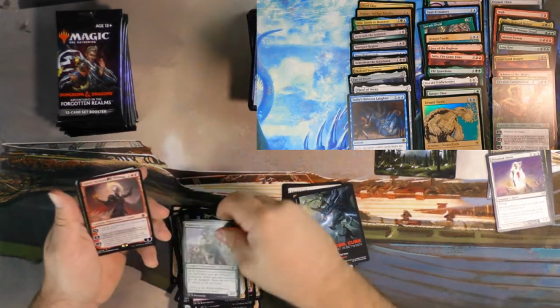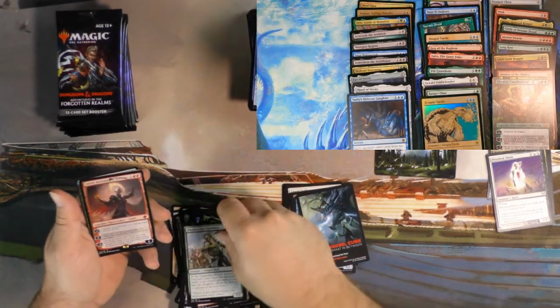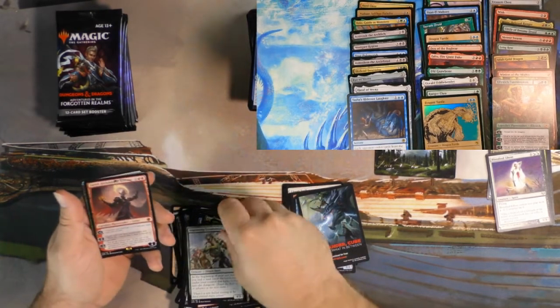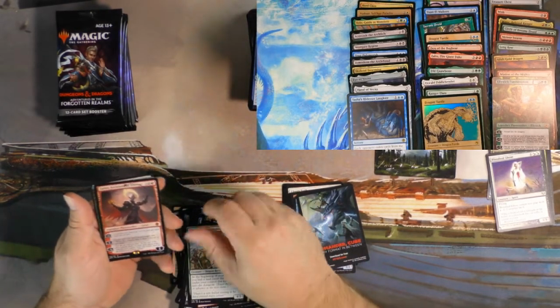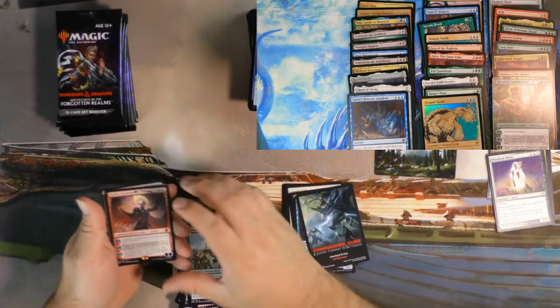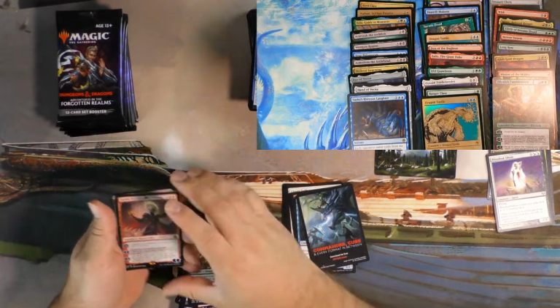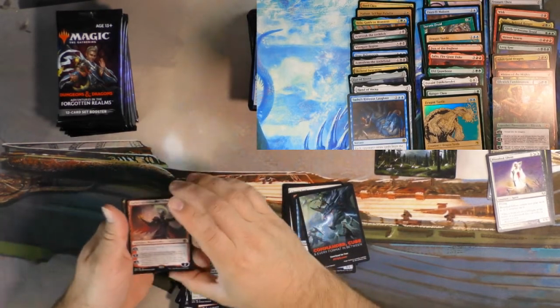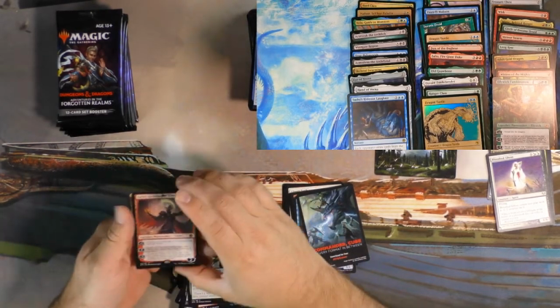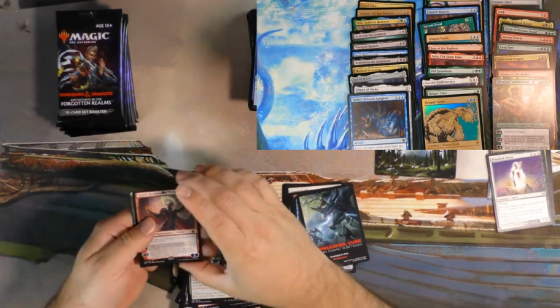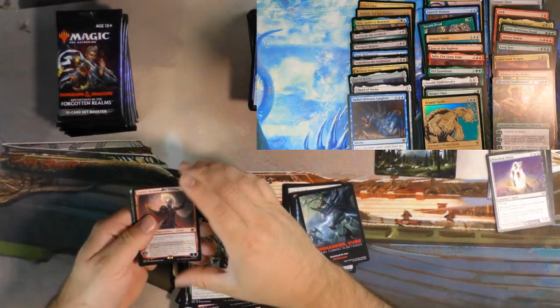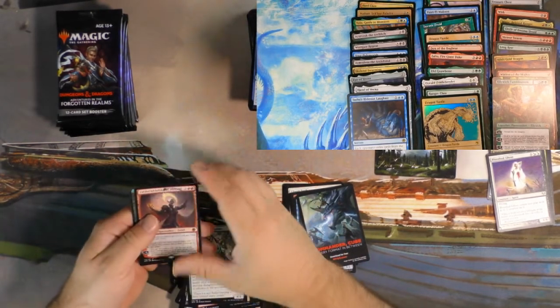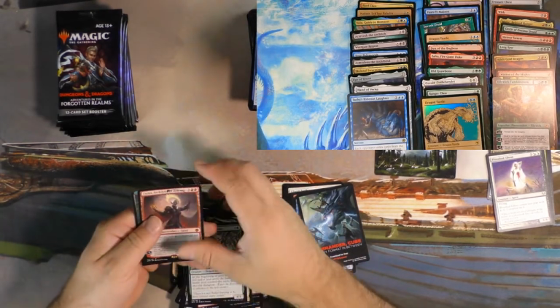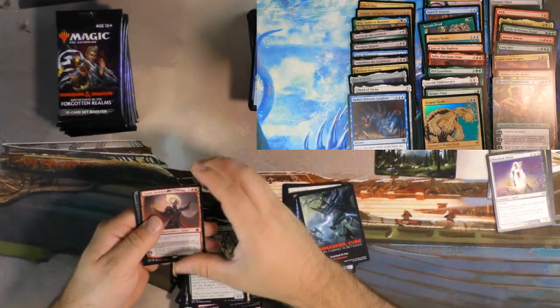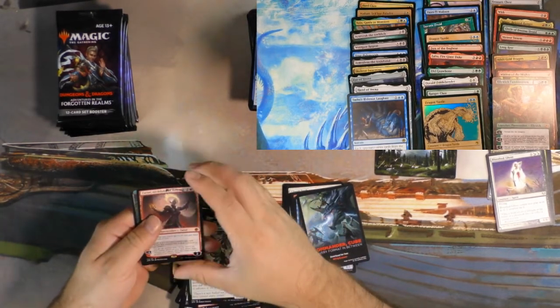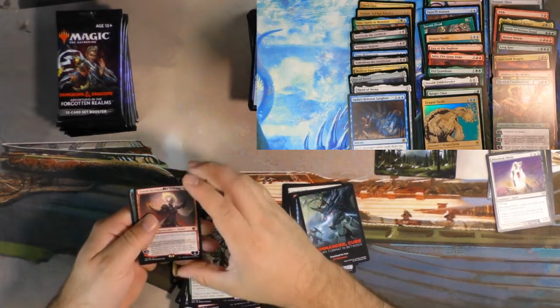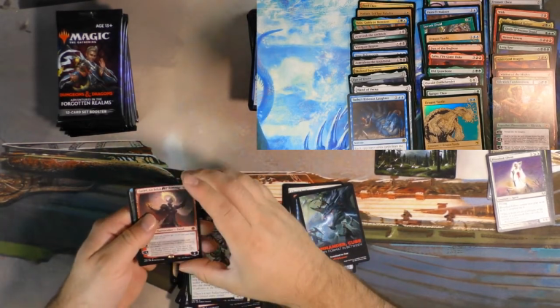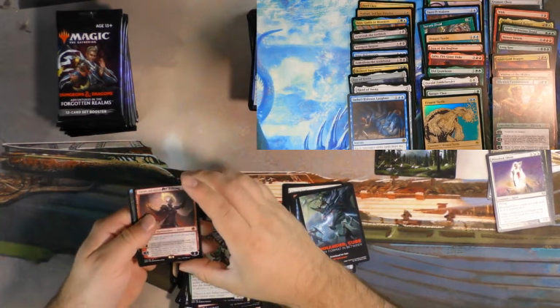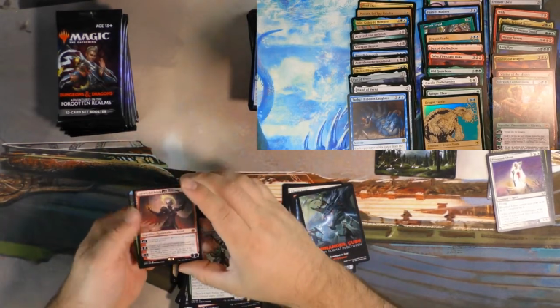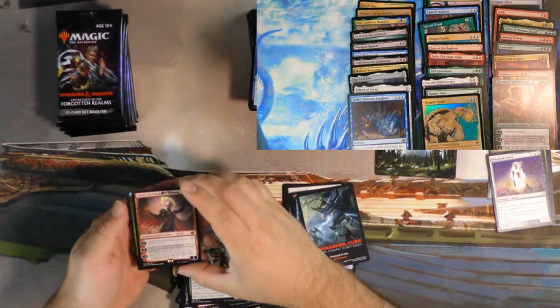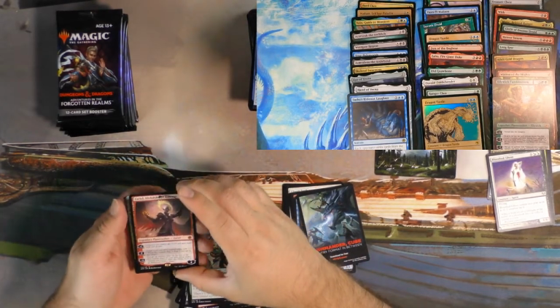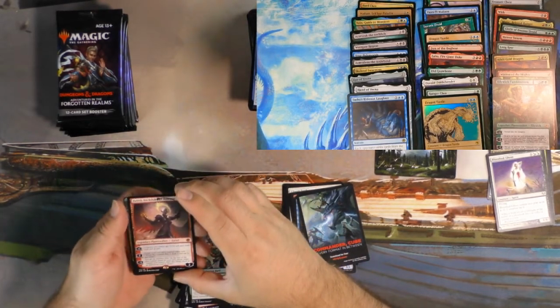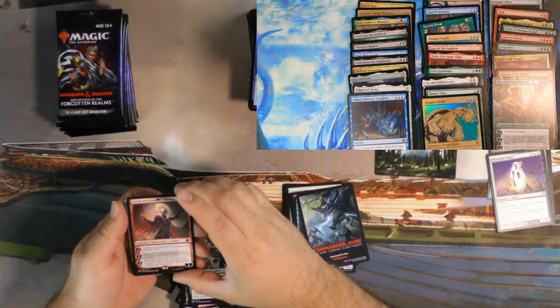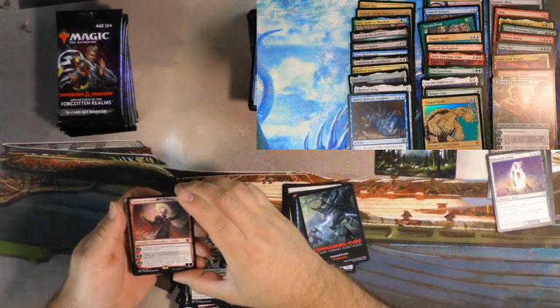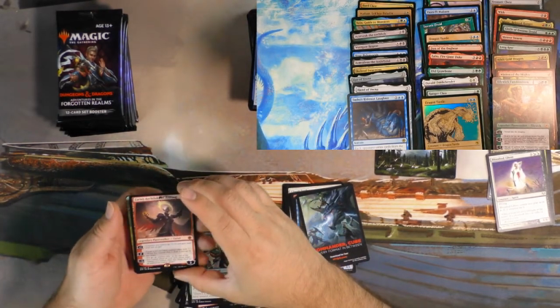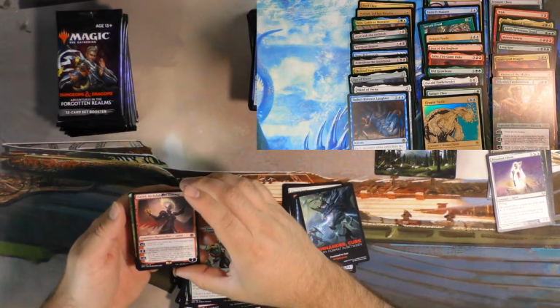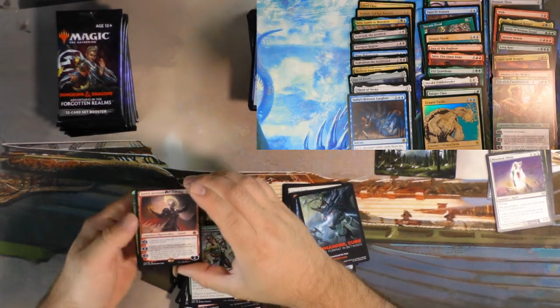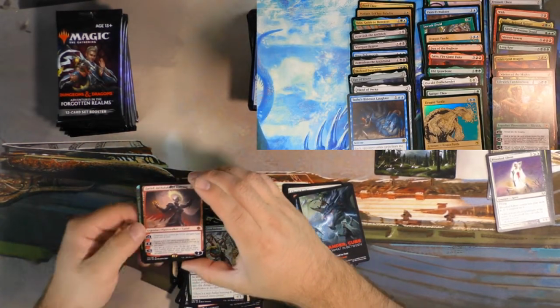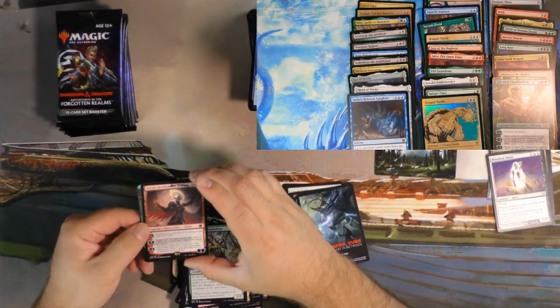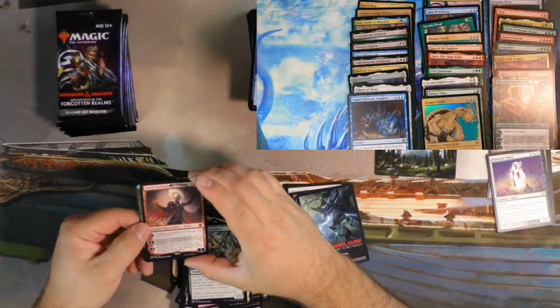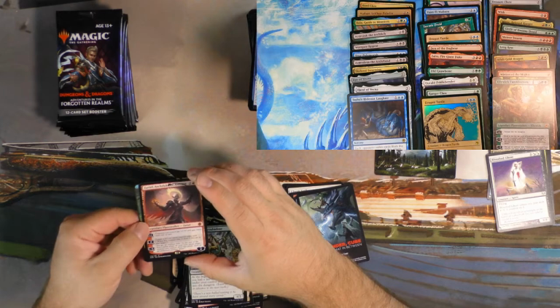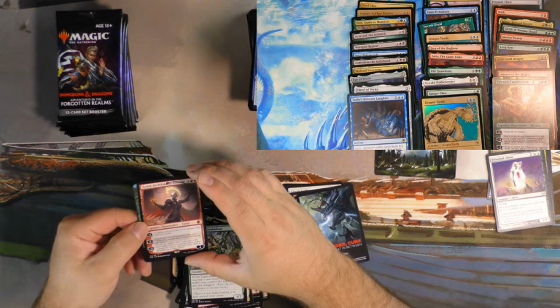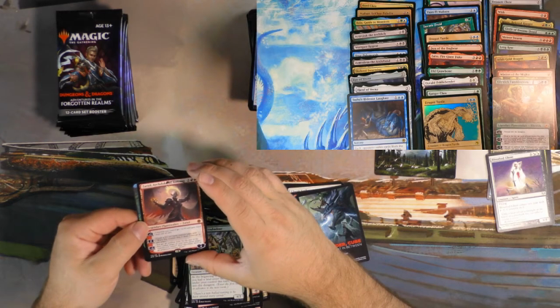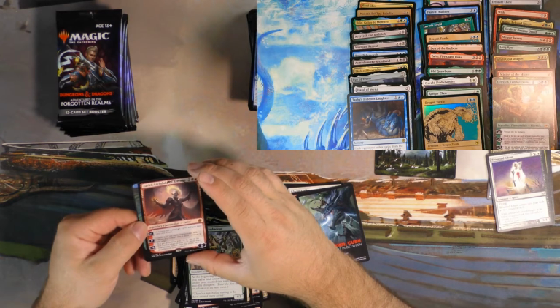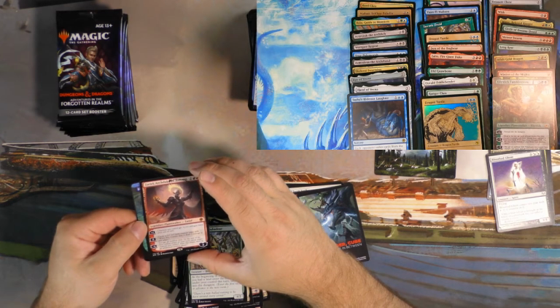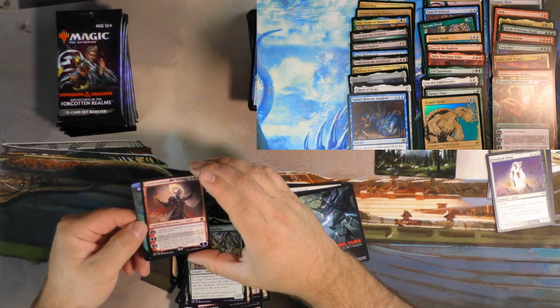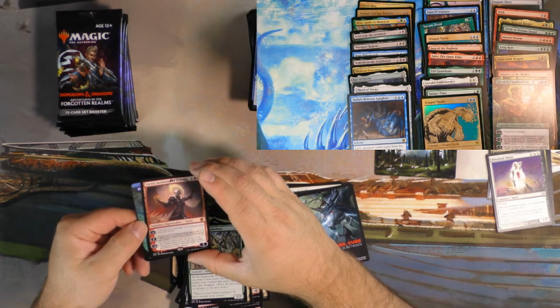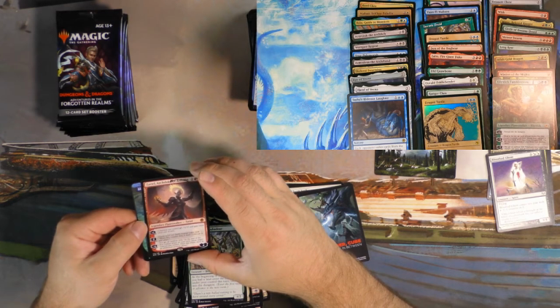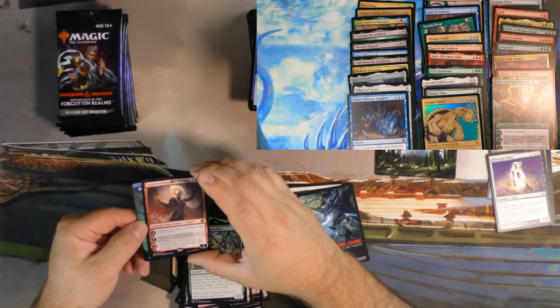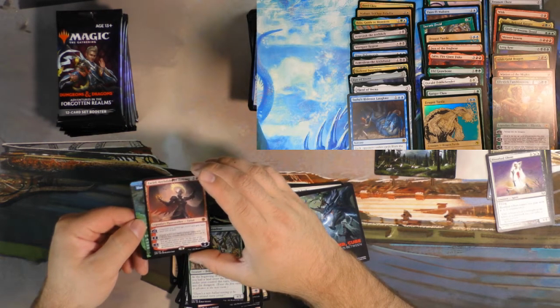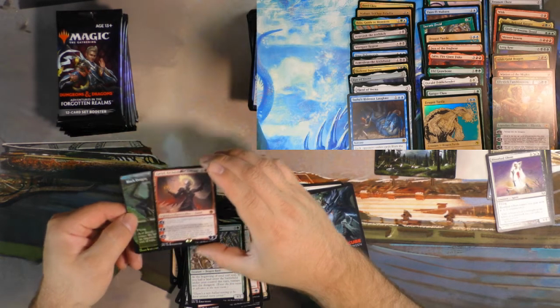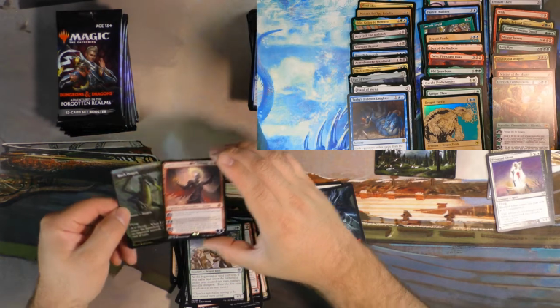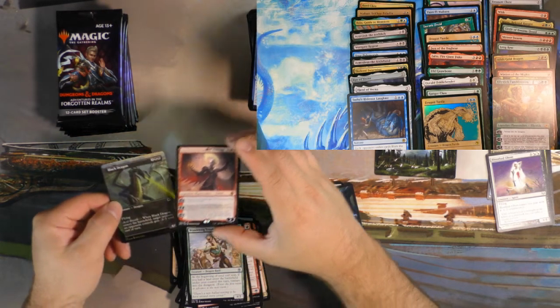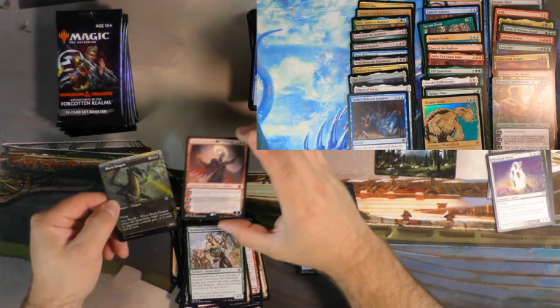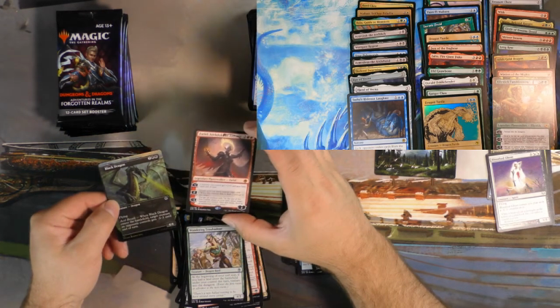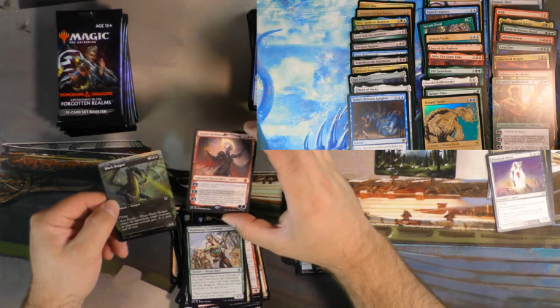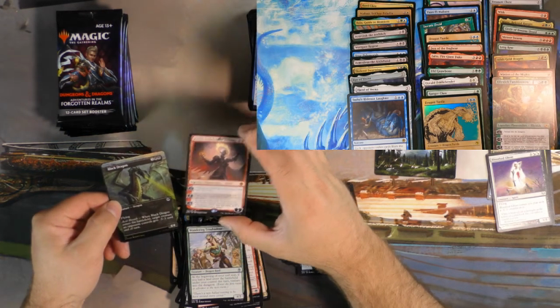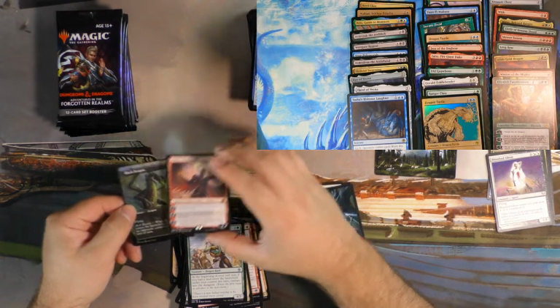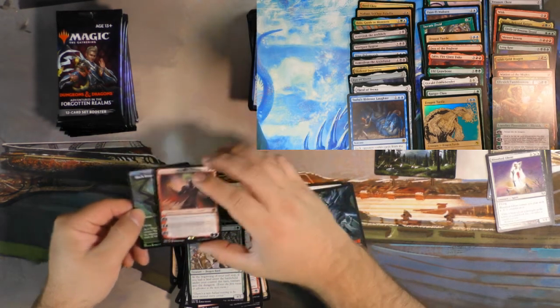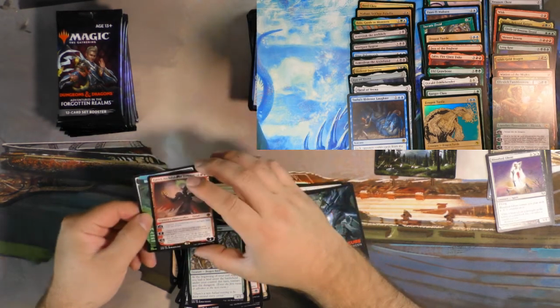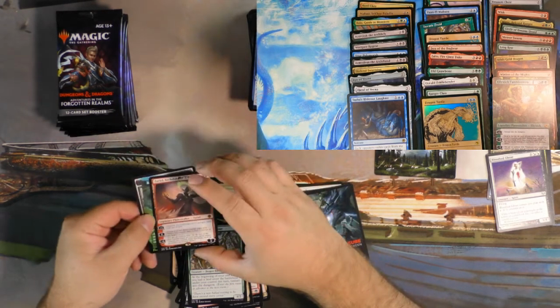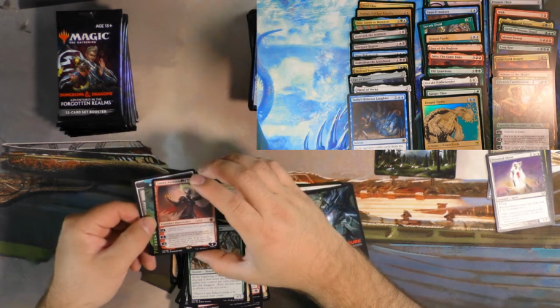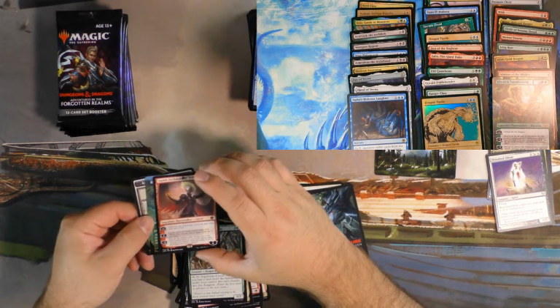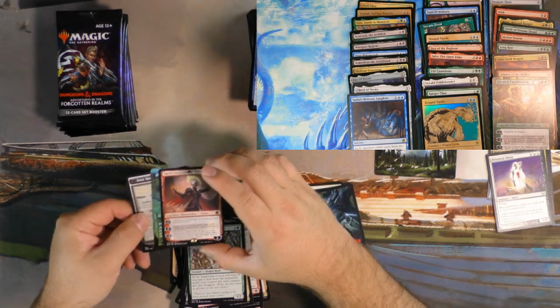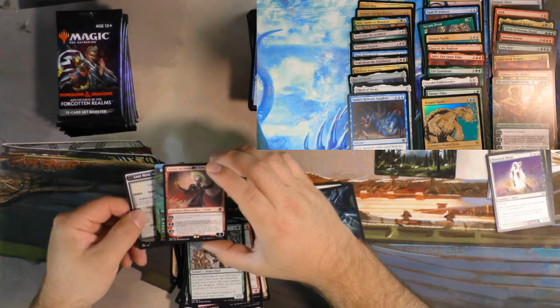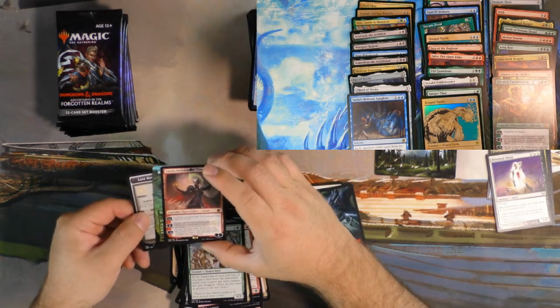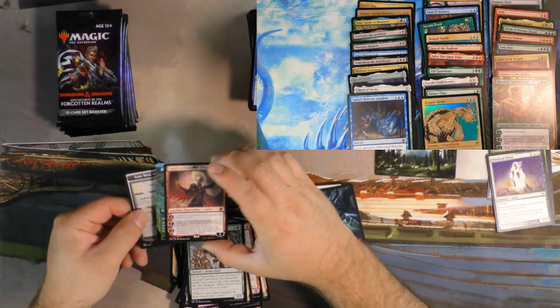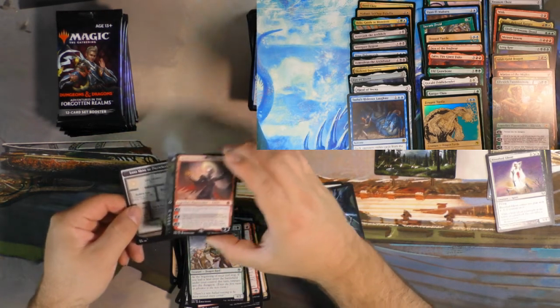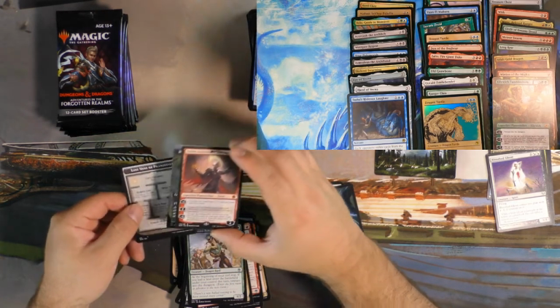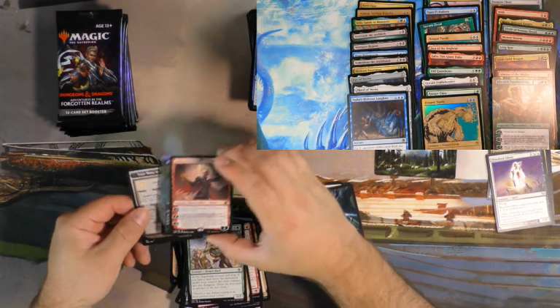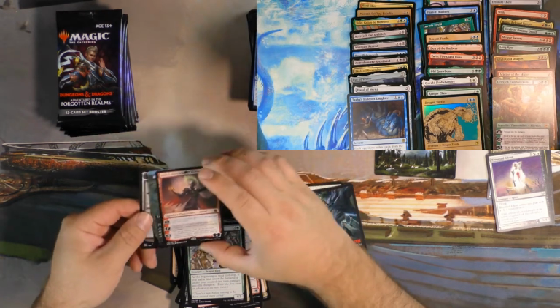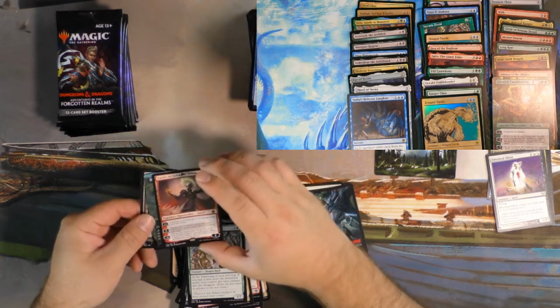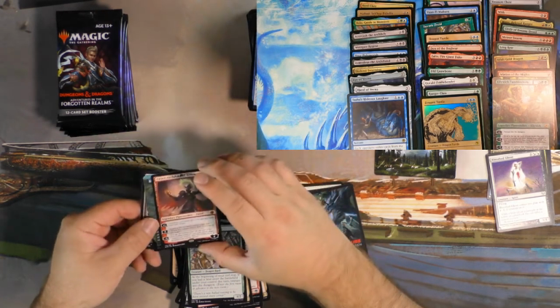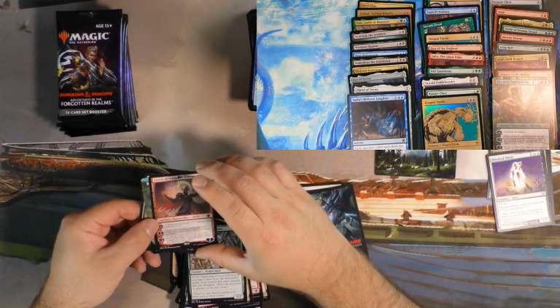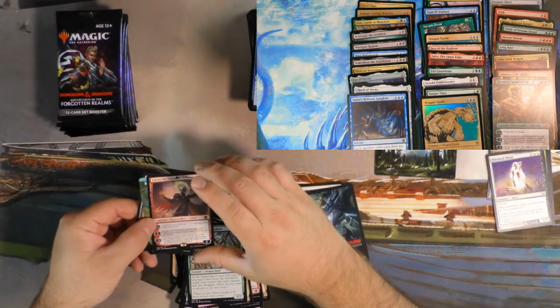Zariel. And then another full art foil — Black Dragon. That's a little disappointing.